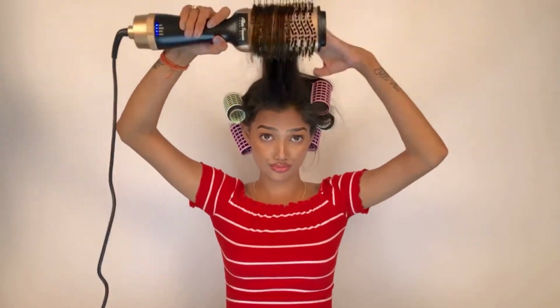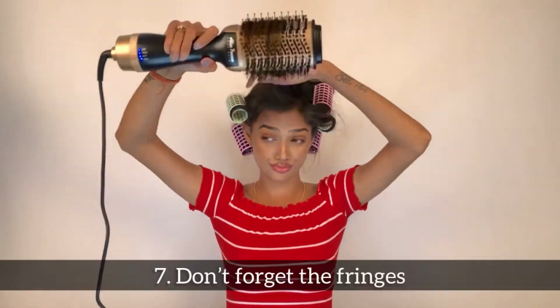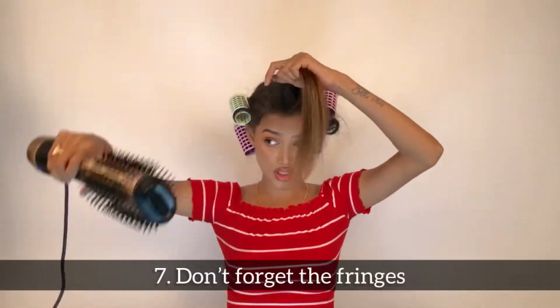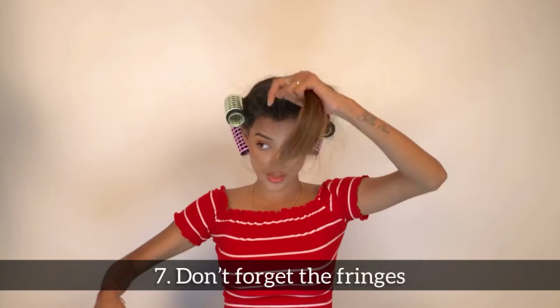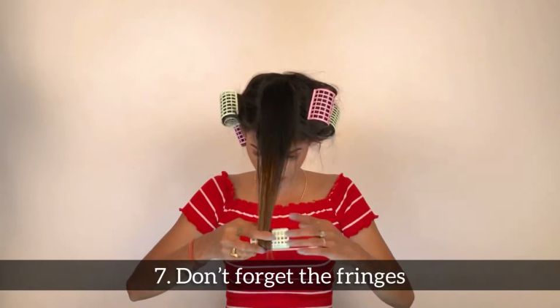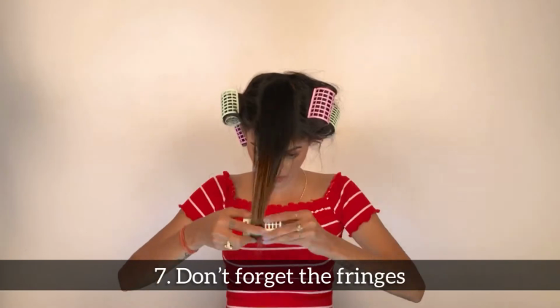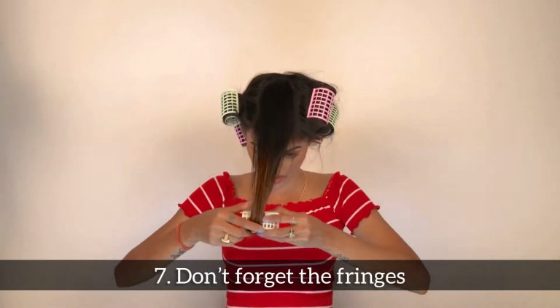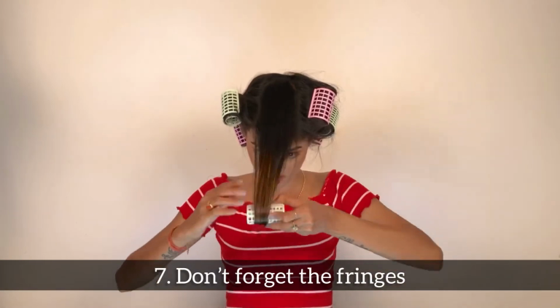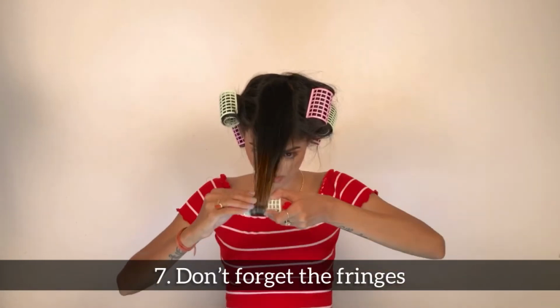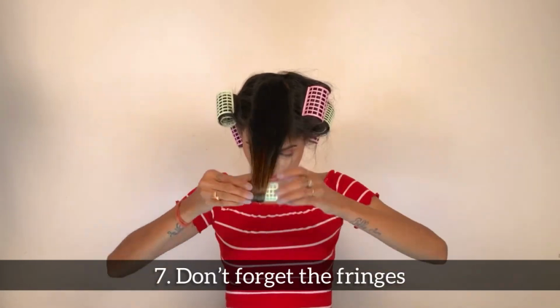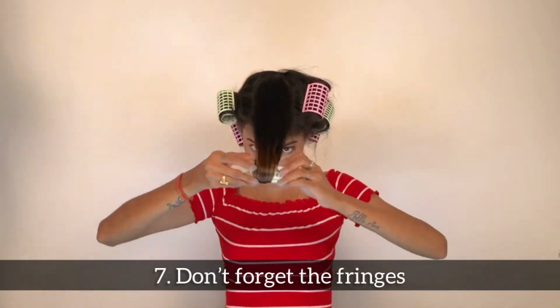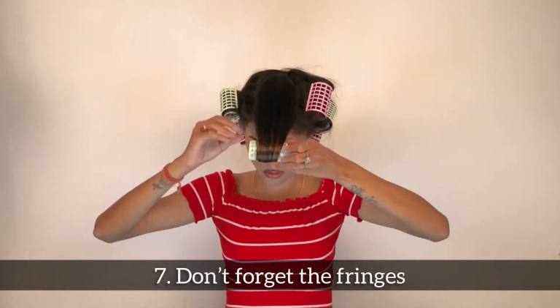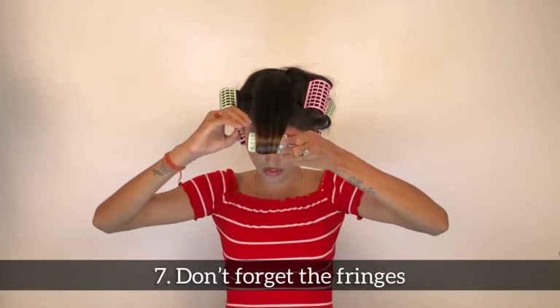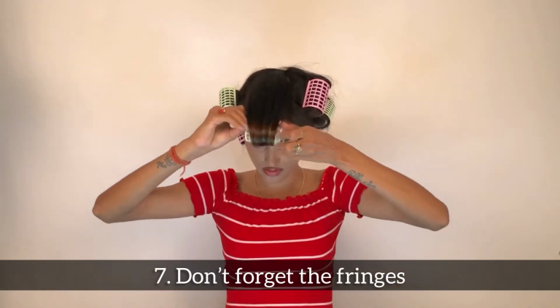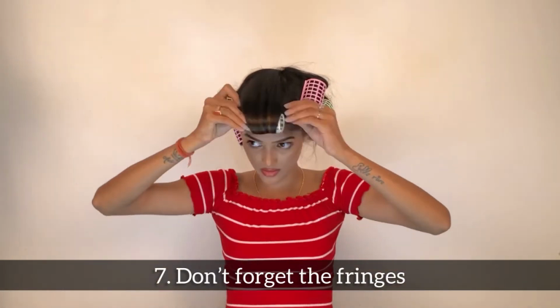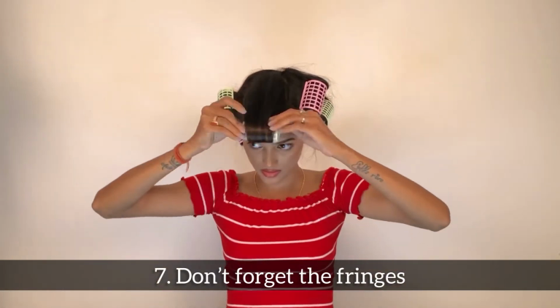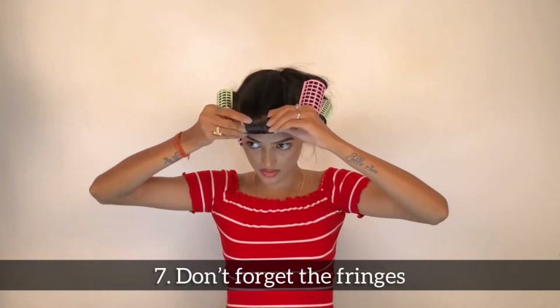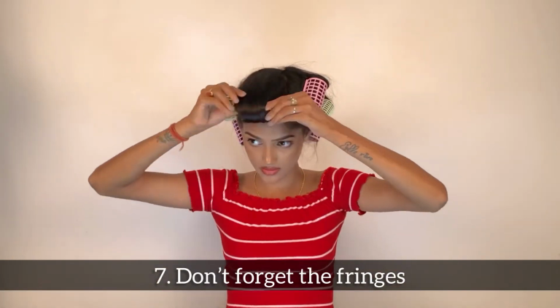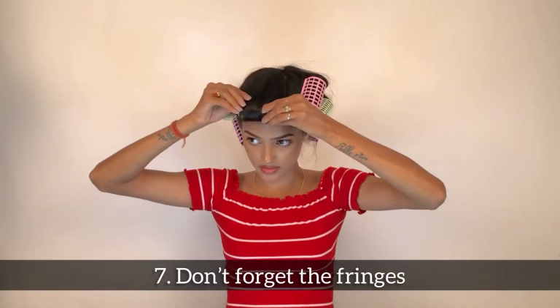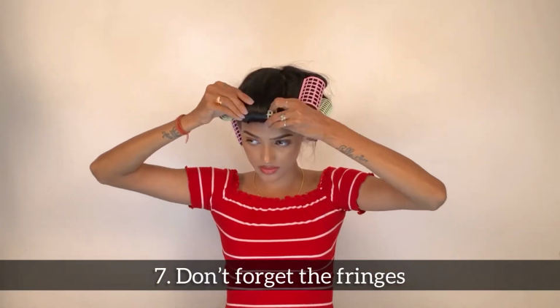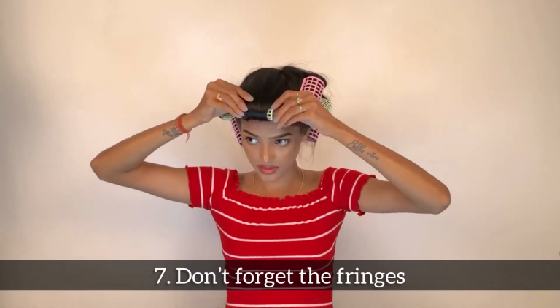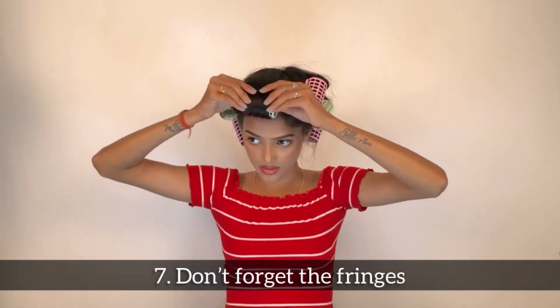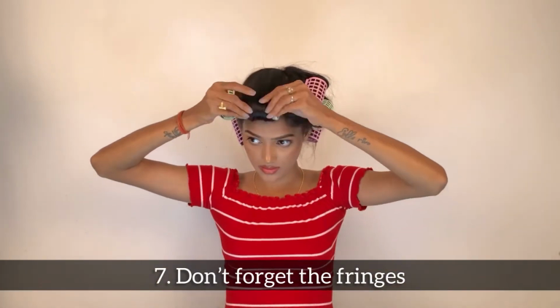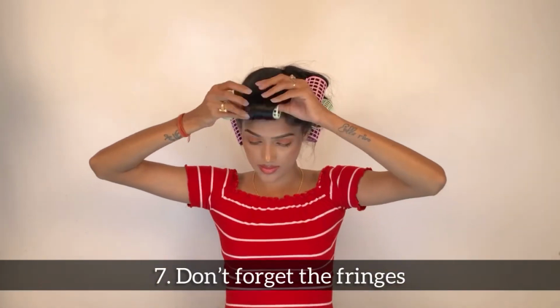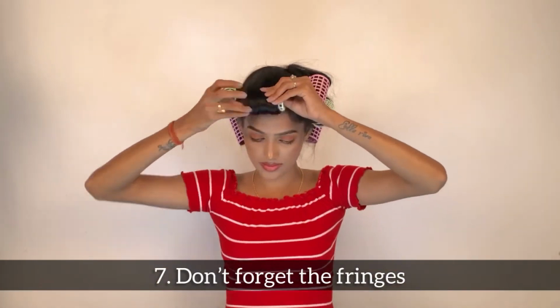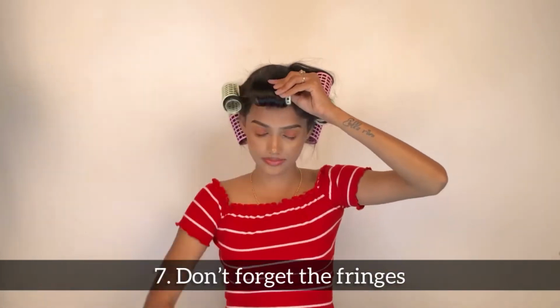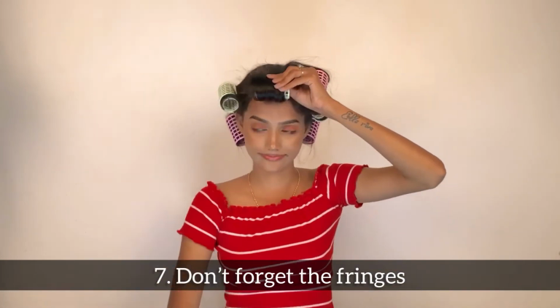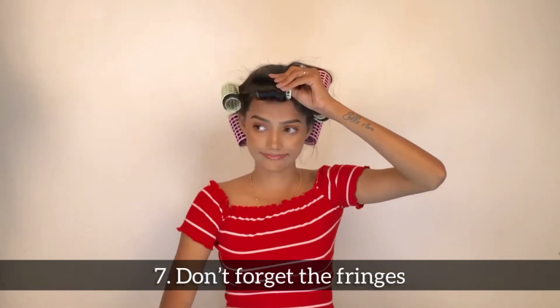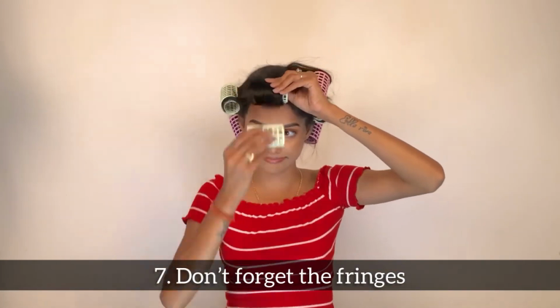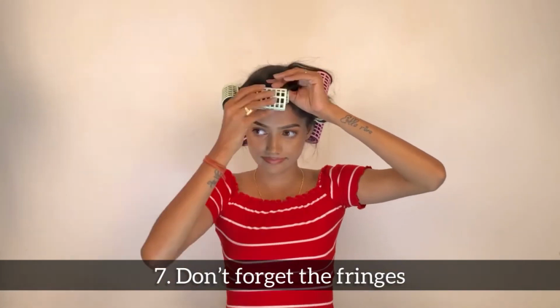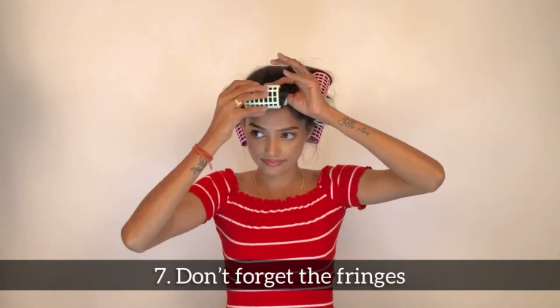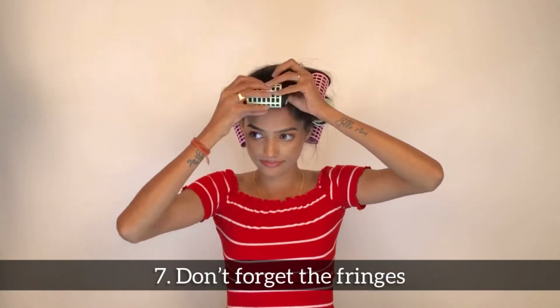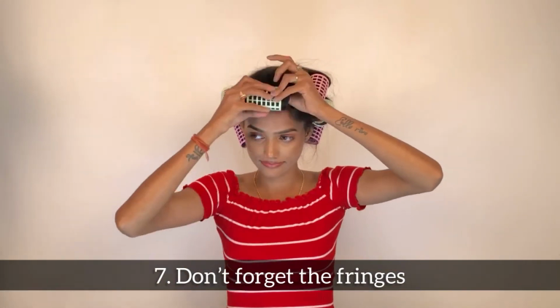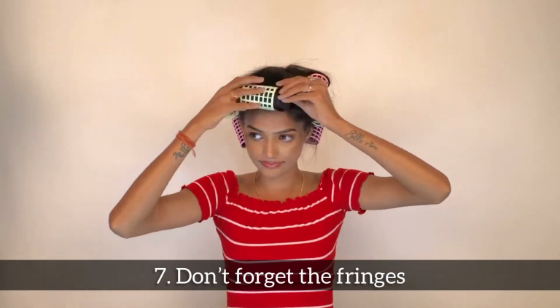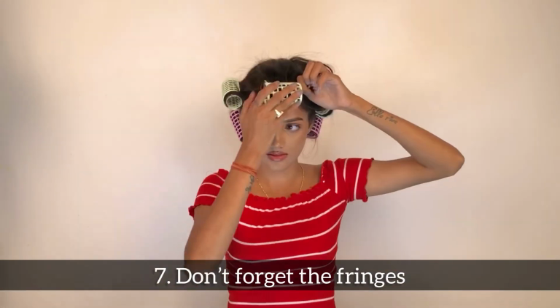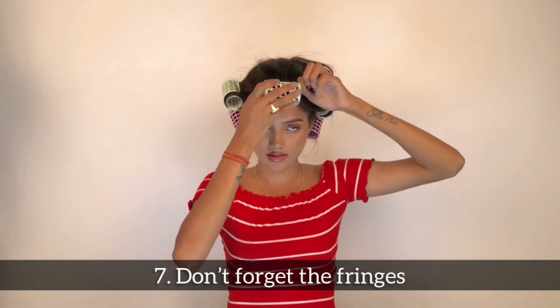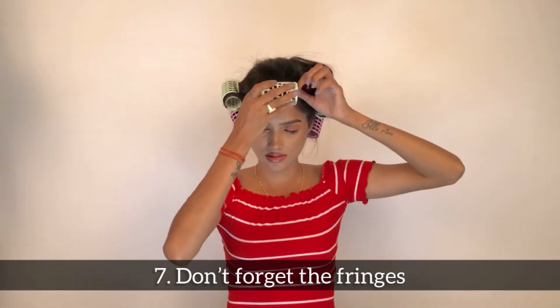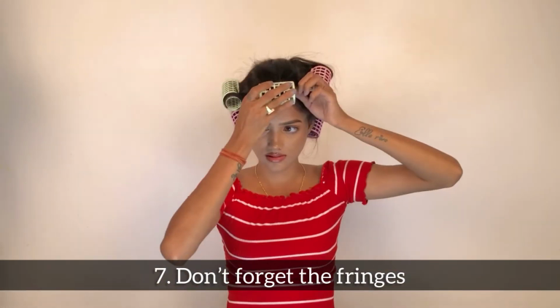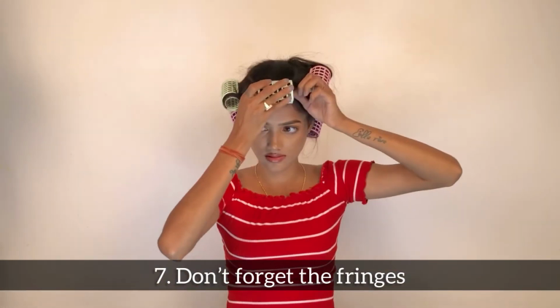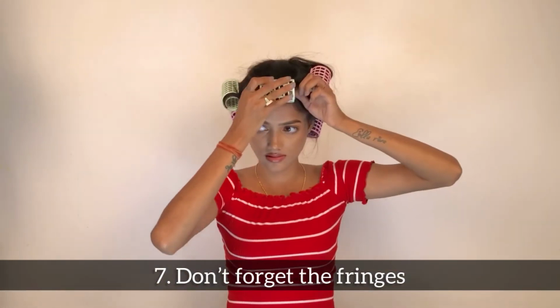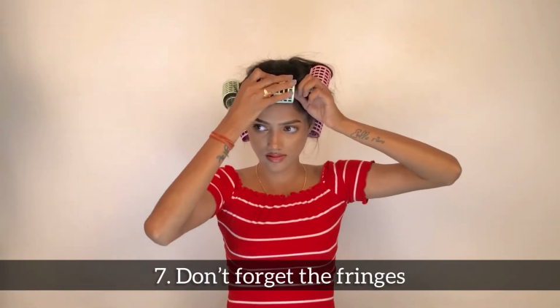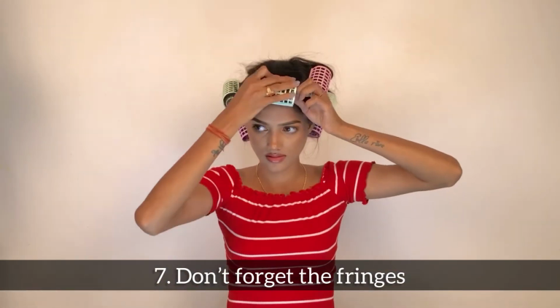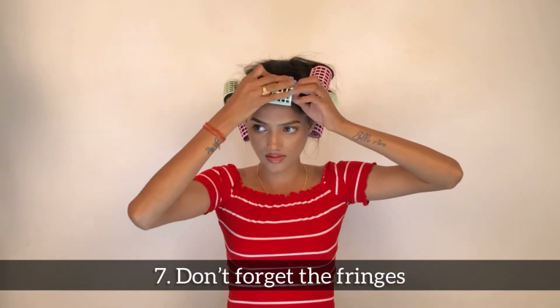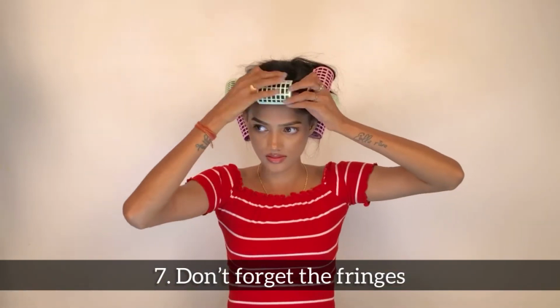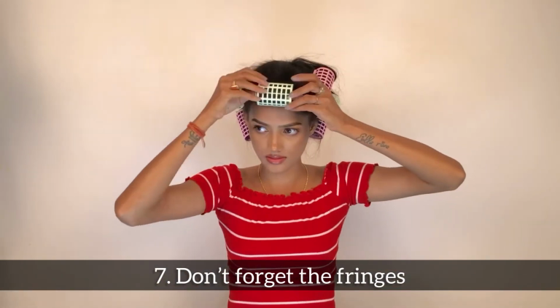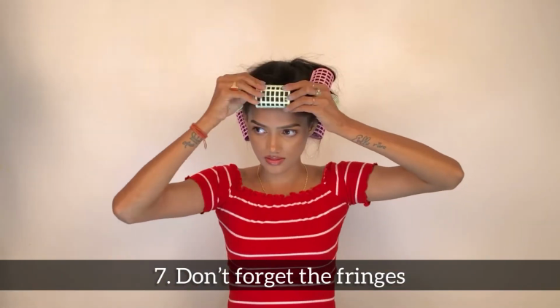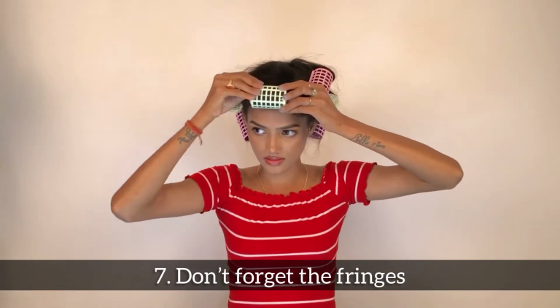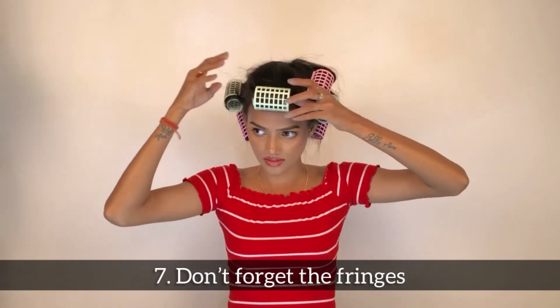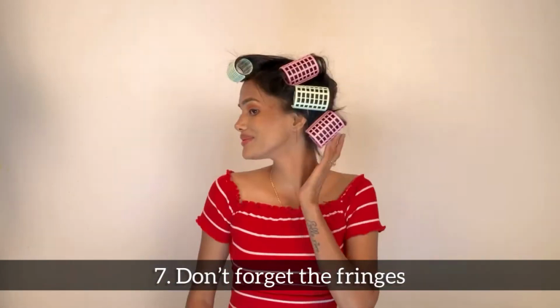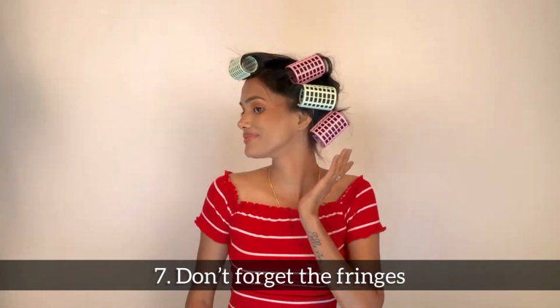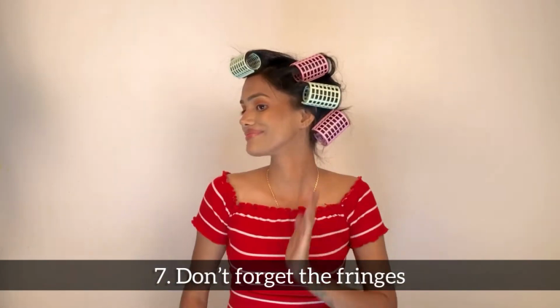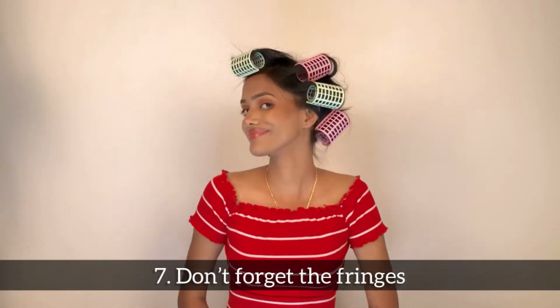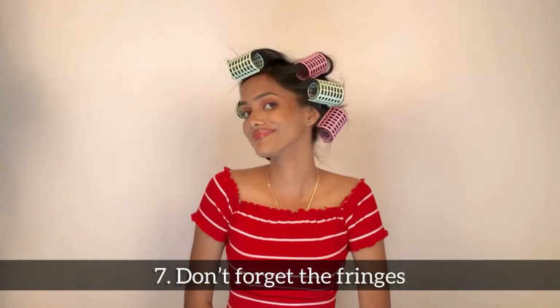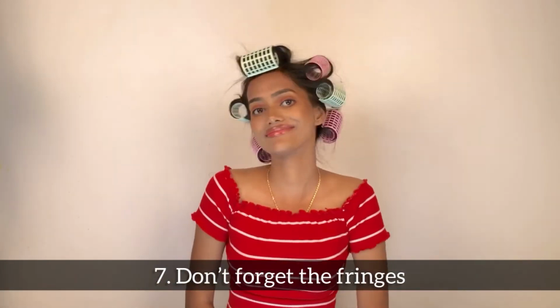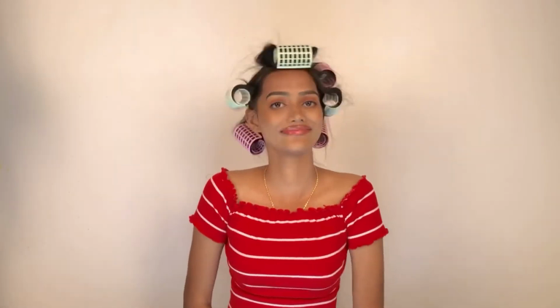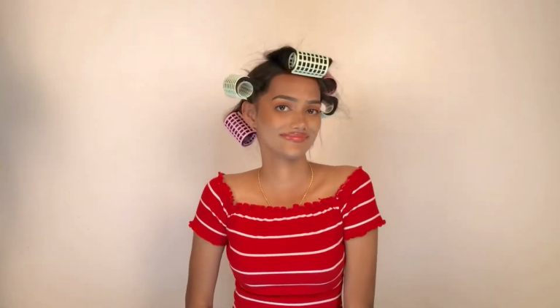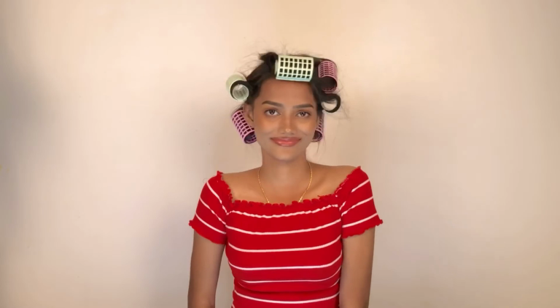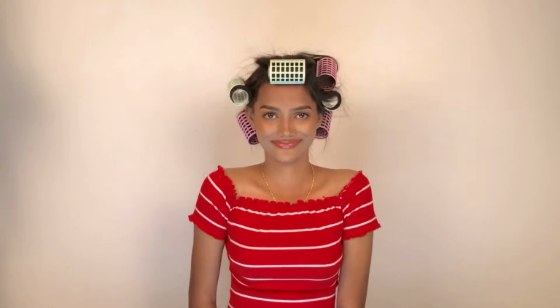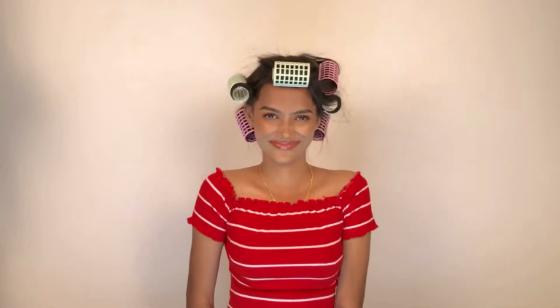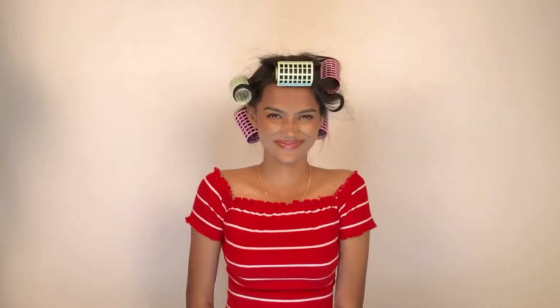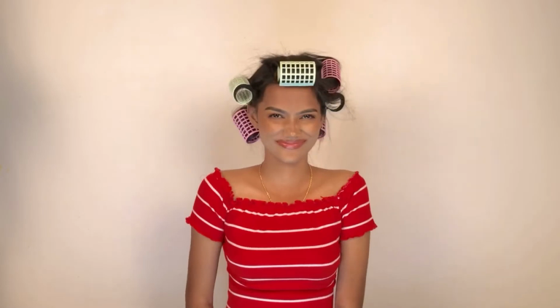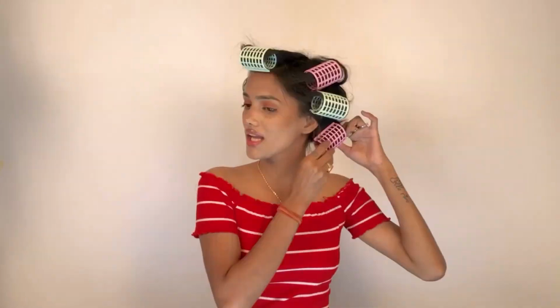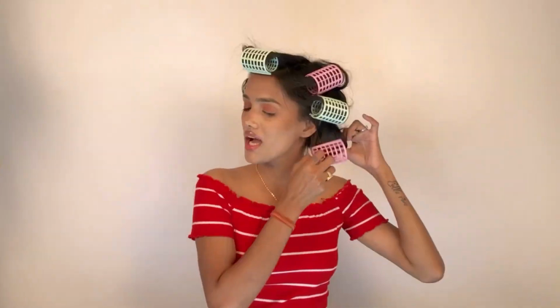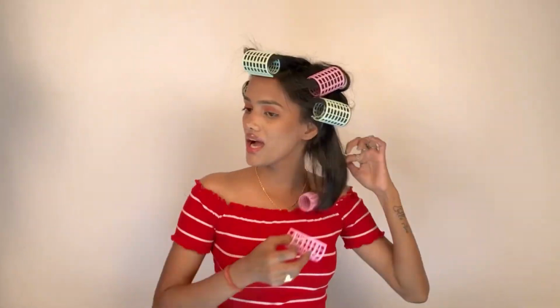Rolling the fringes backward is really important, as this gives you bouncy fringes and frames the face well.